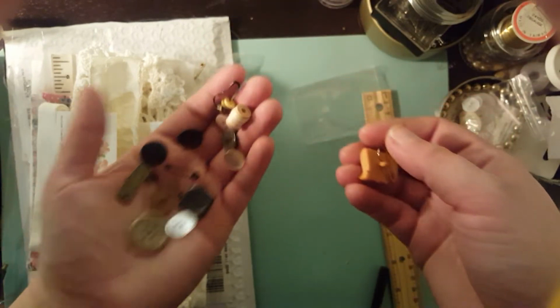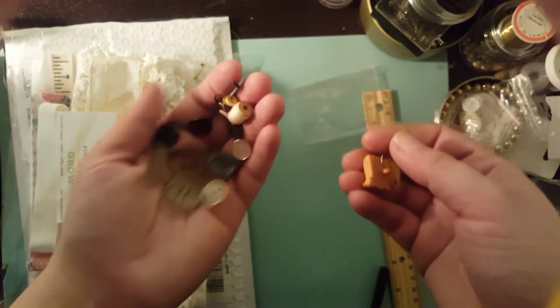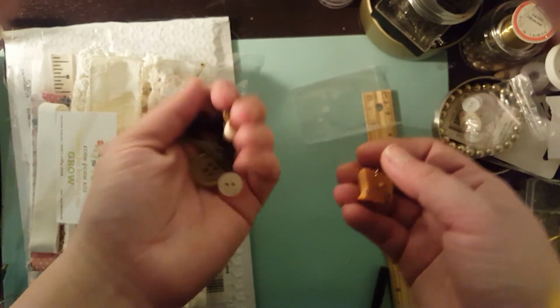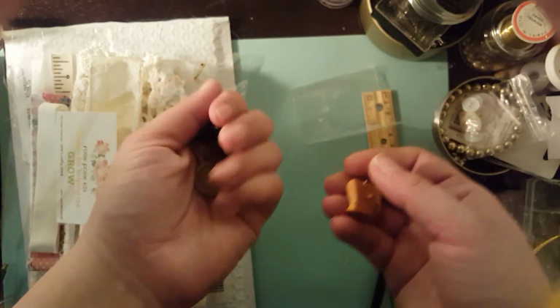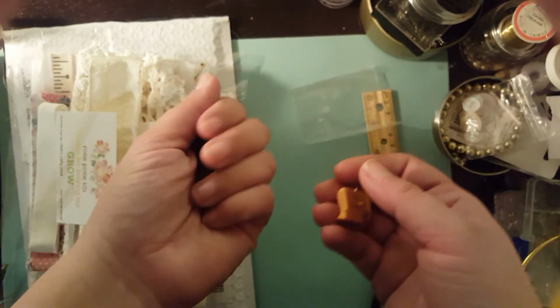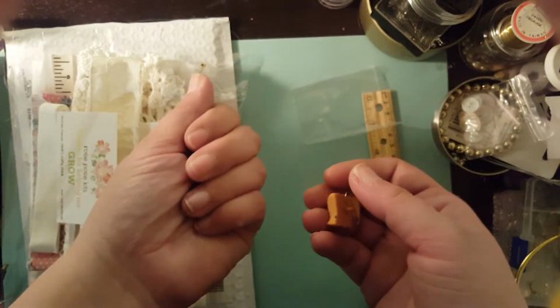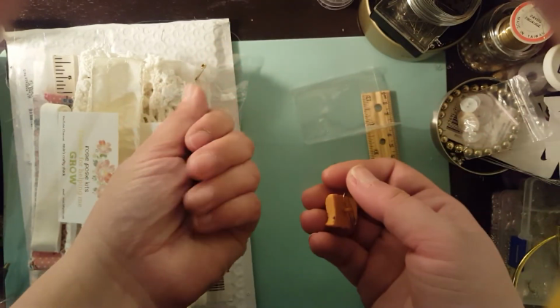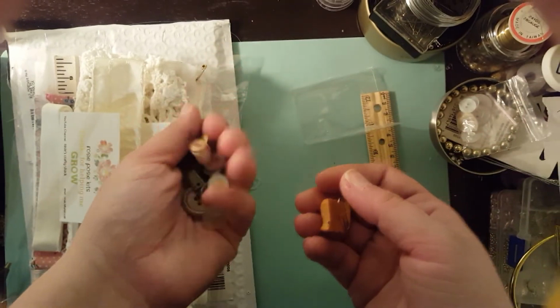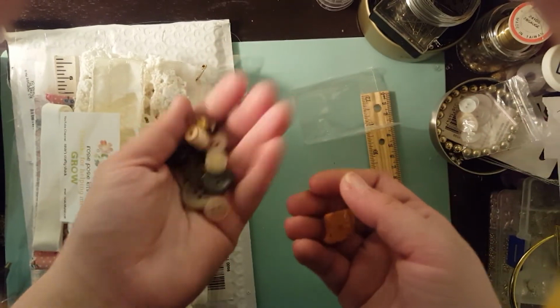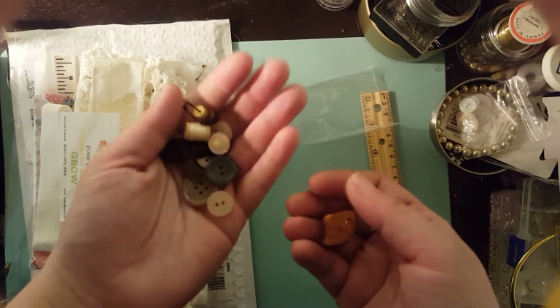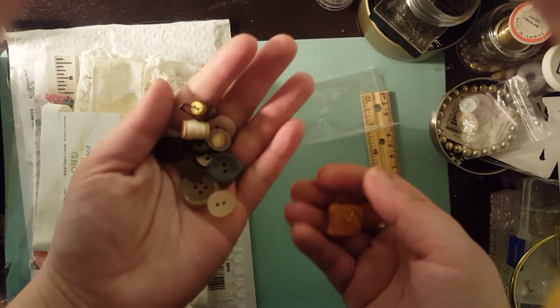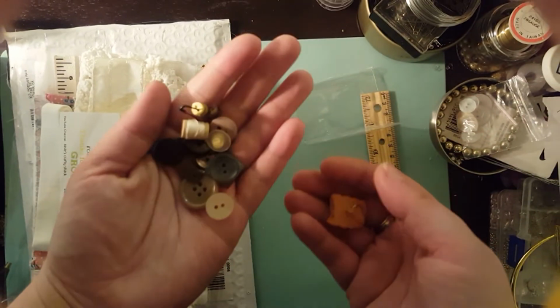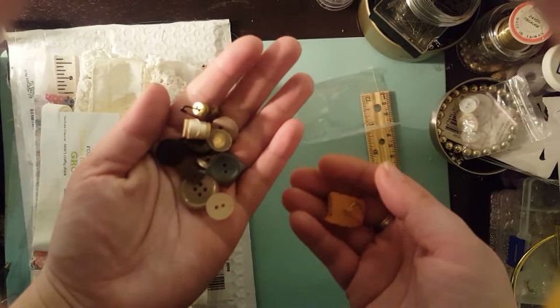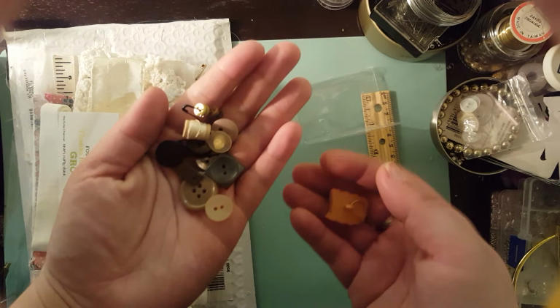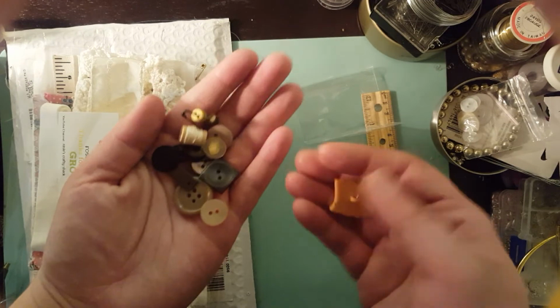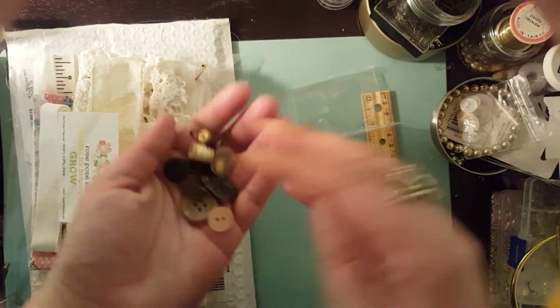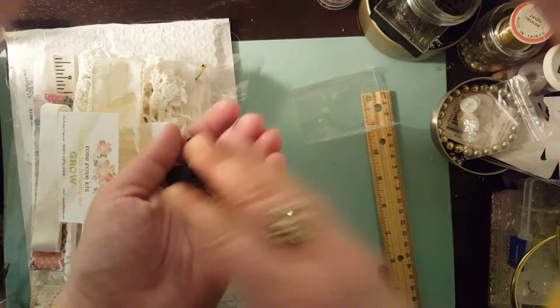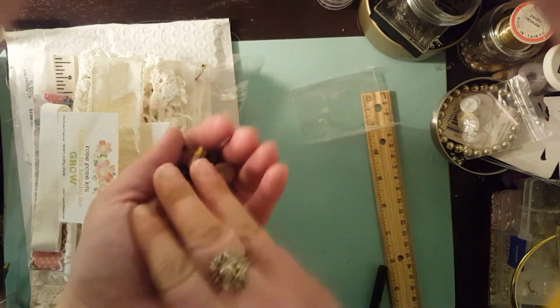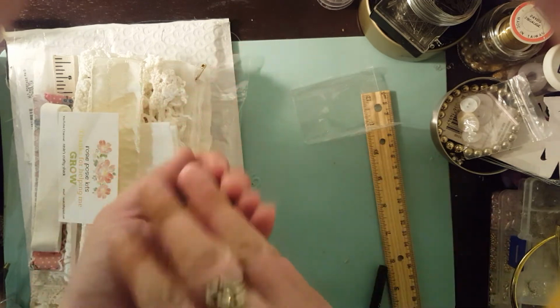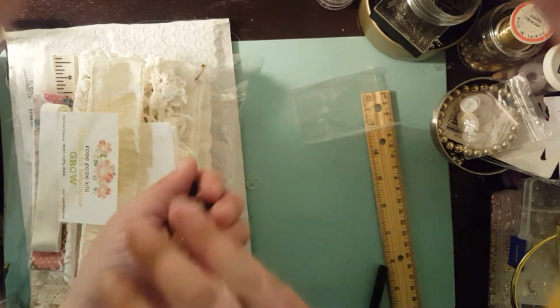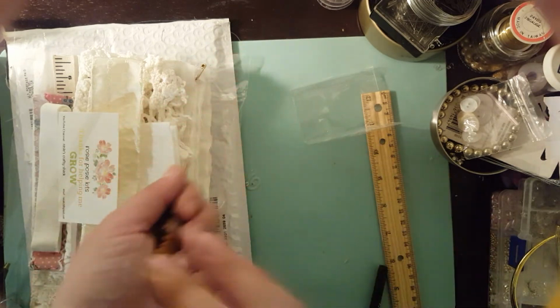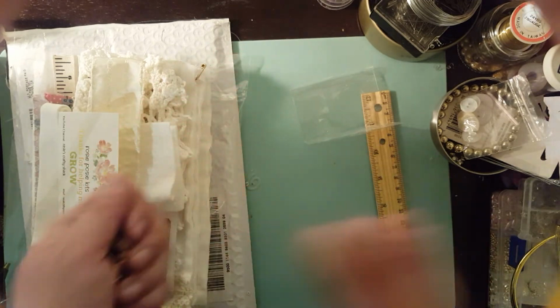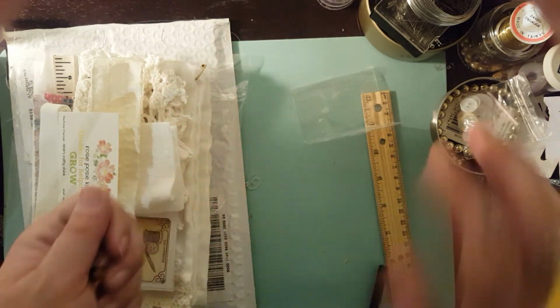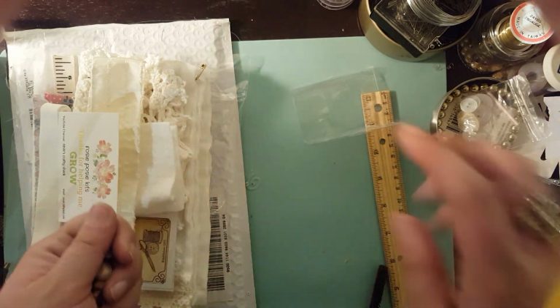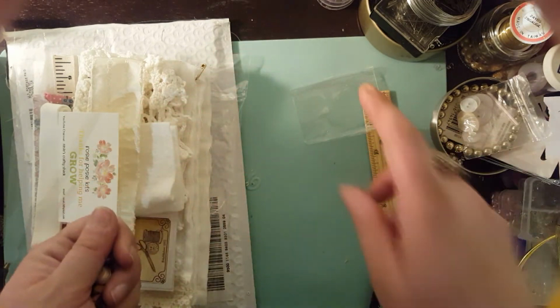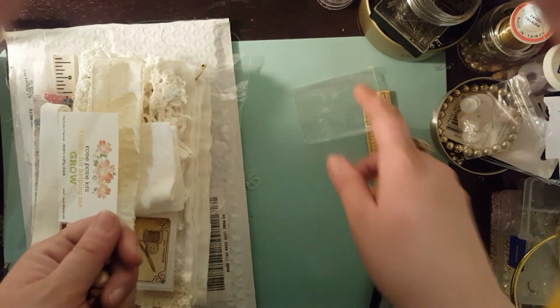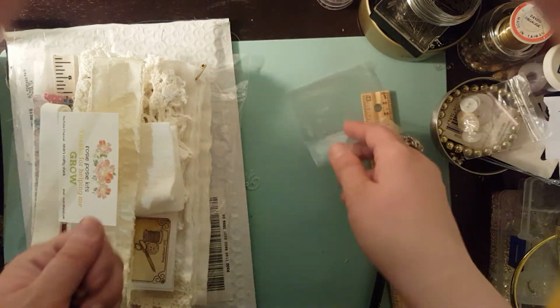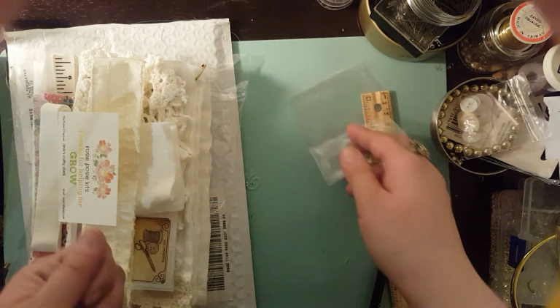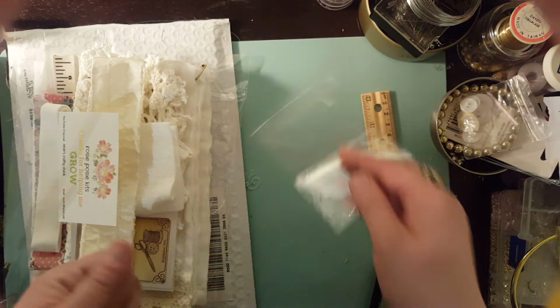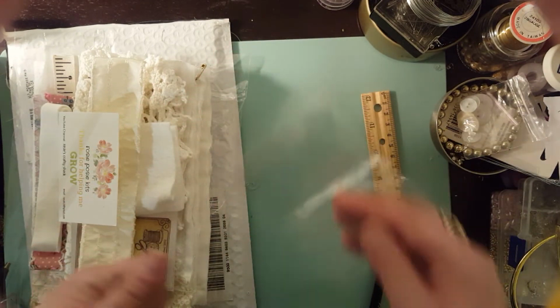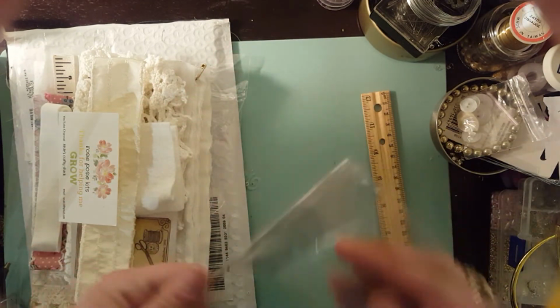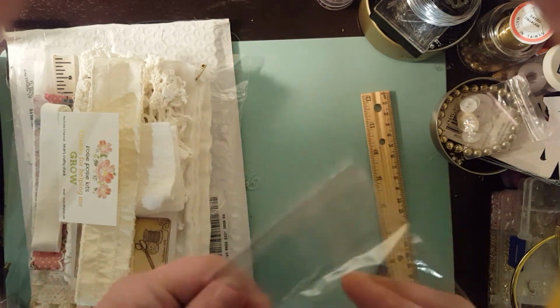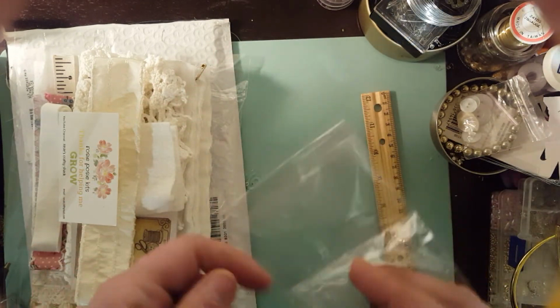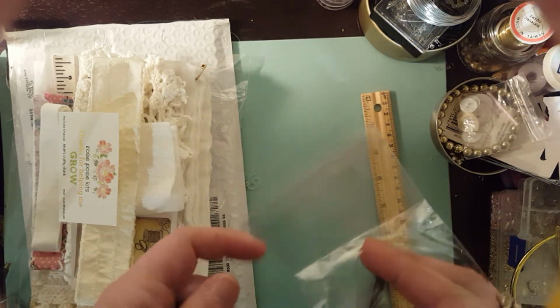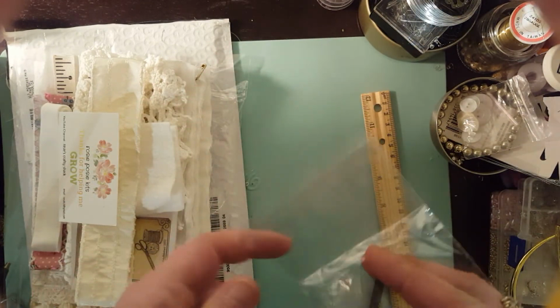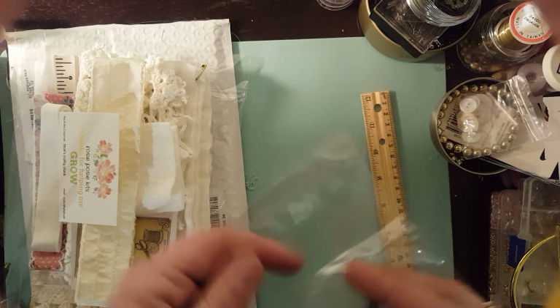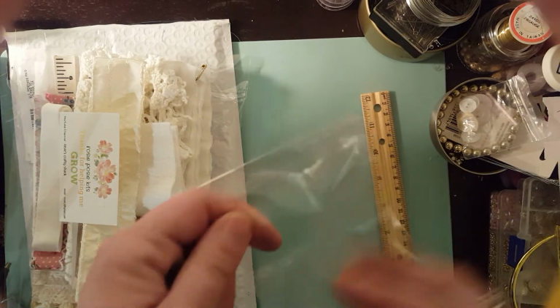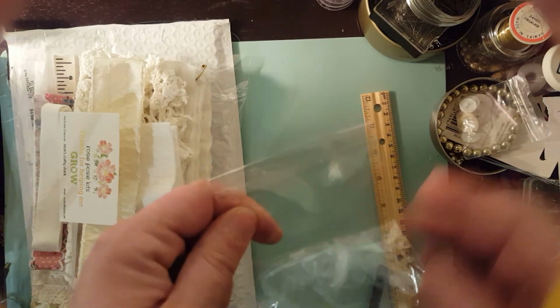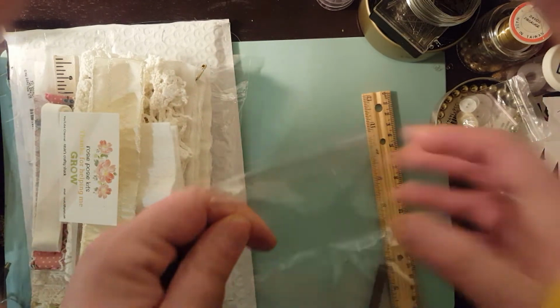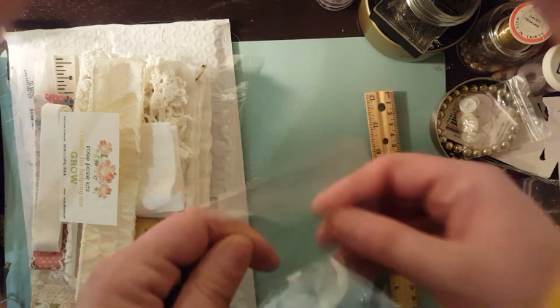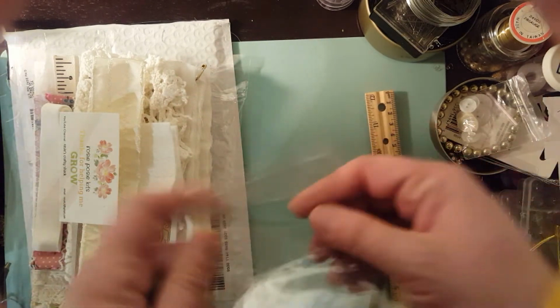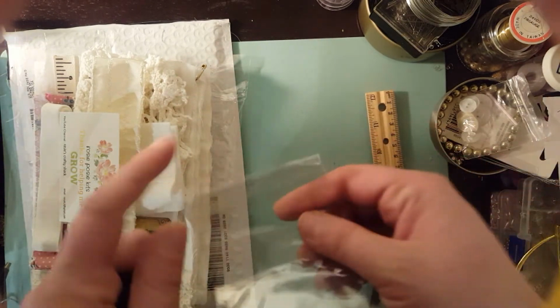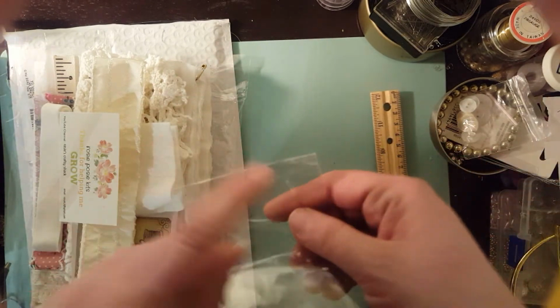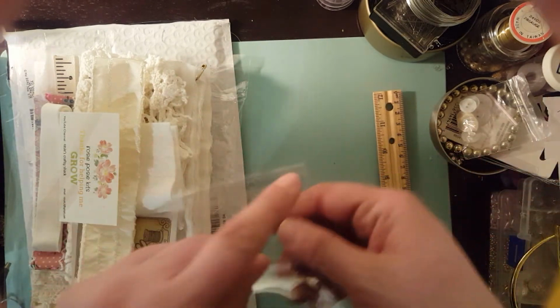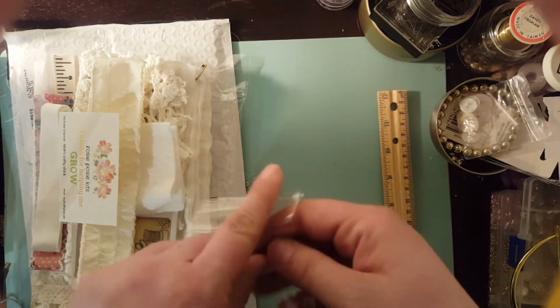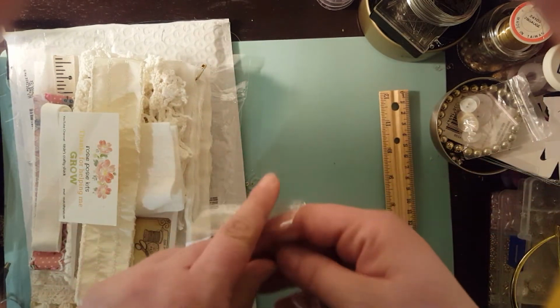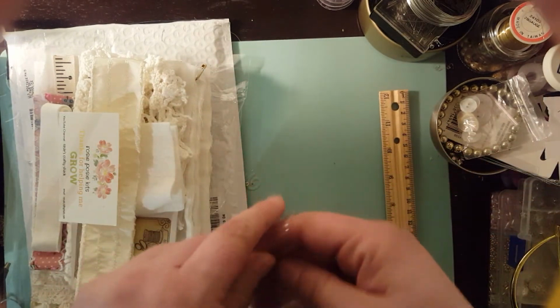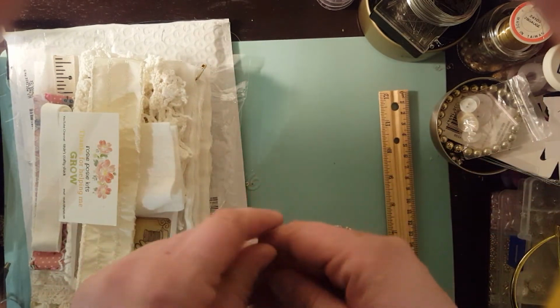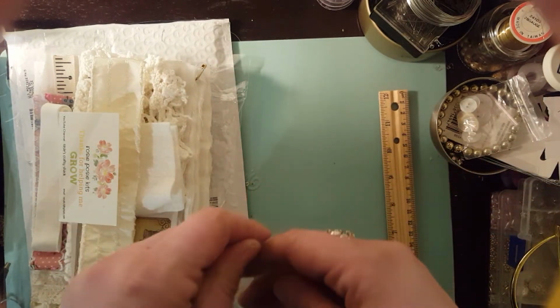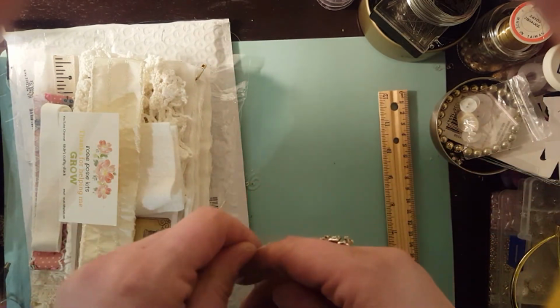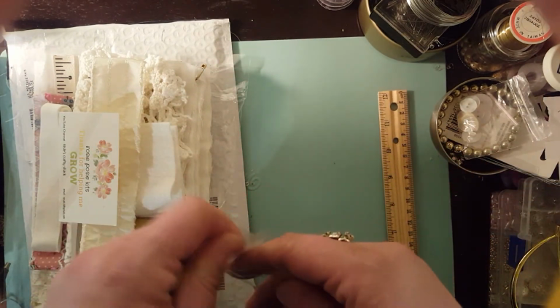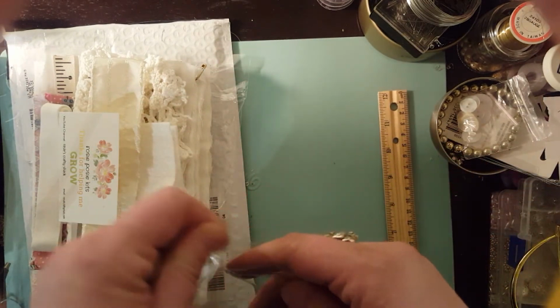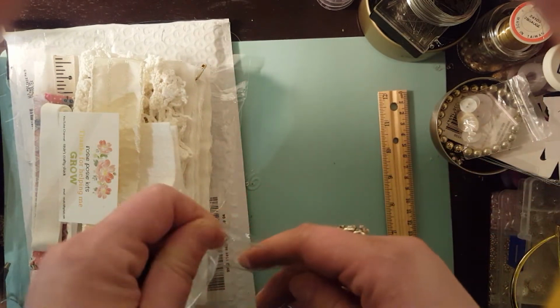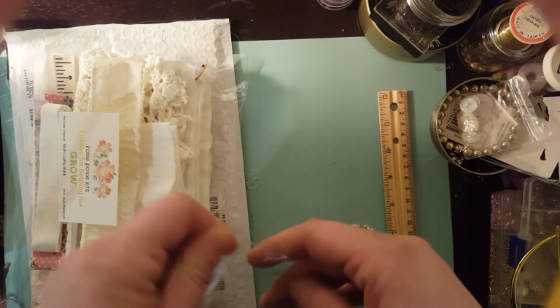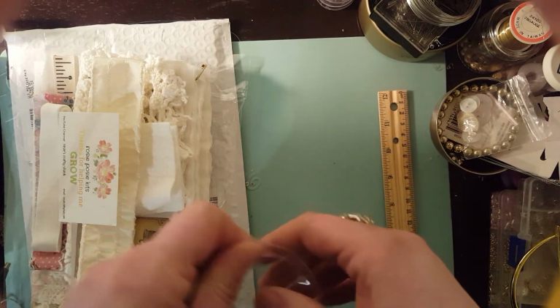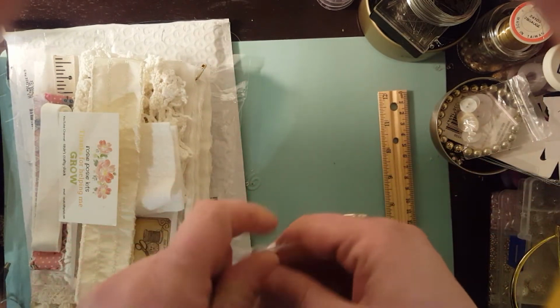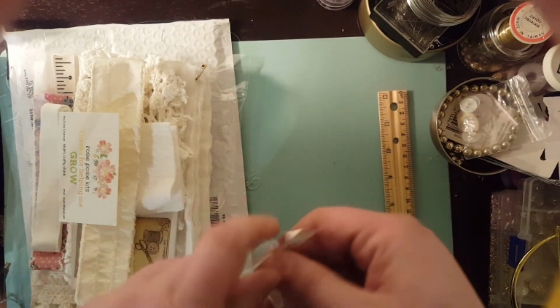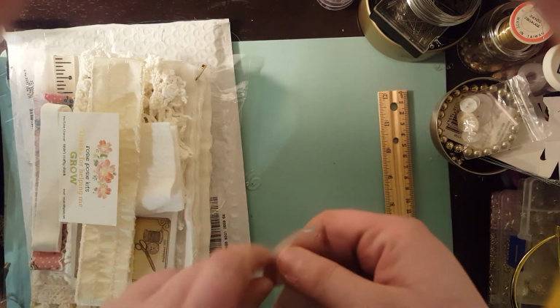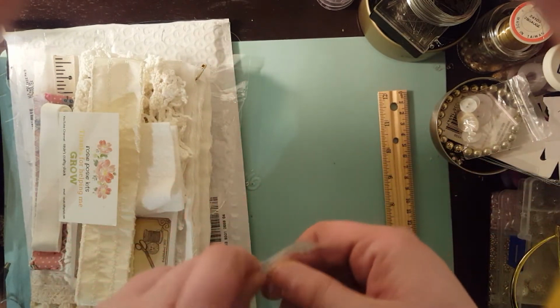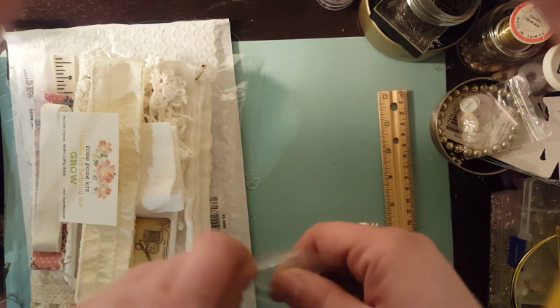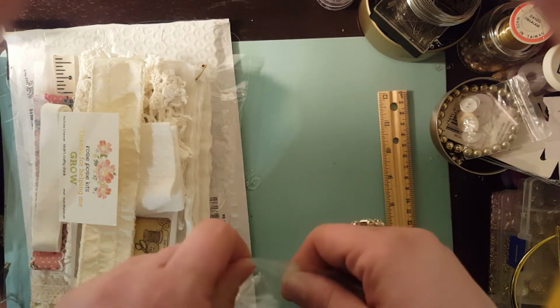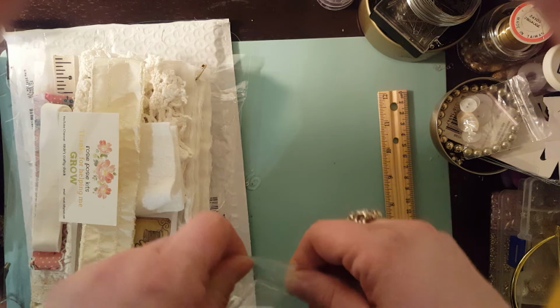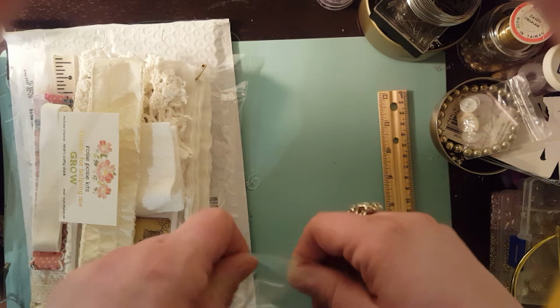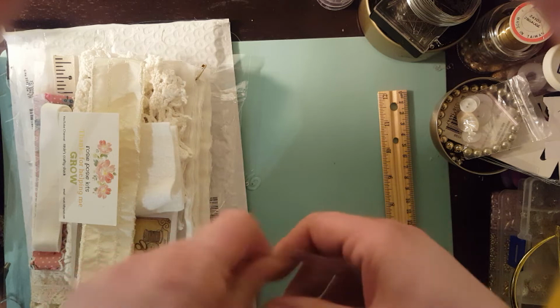All these embellishments are just adorable. I completely love them and I could not wait to make this needle book.